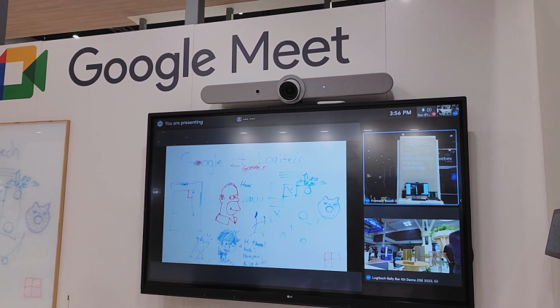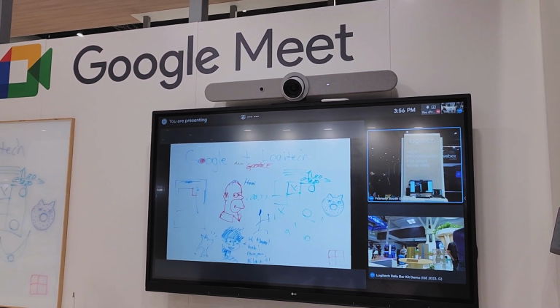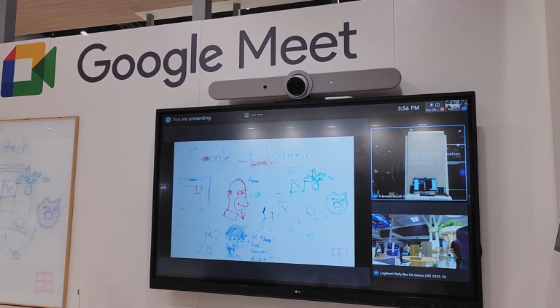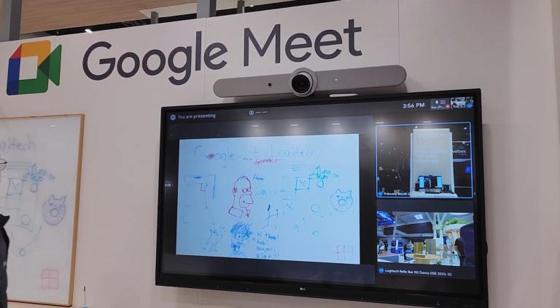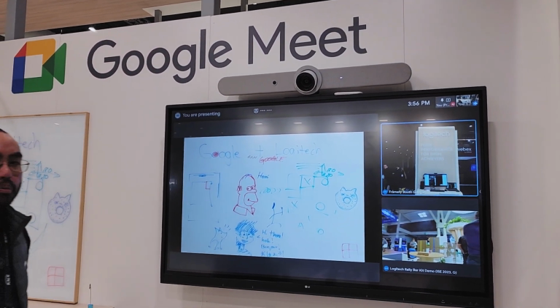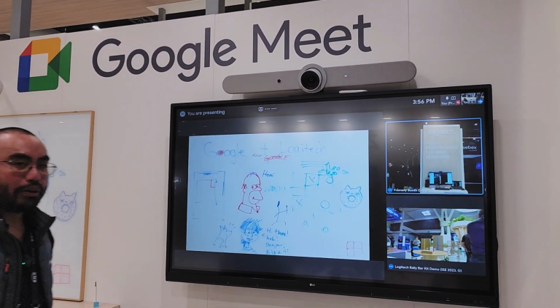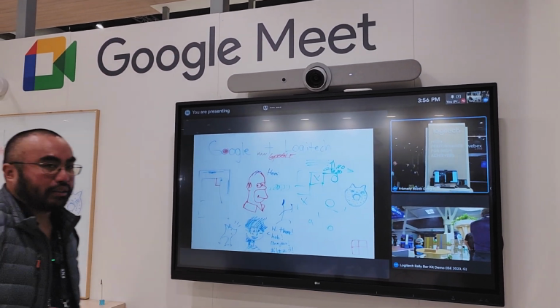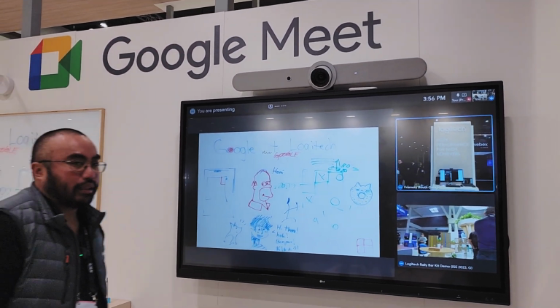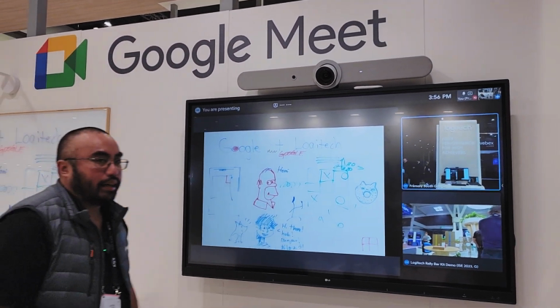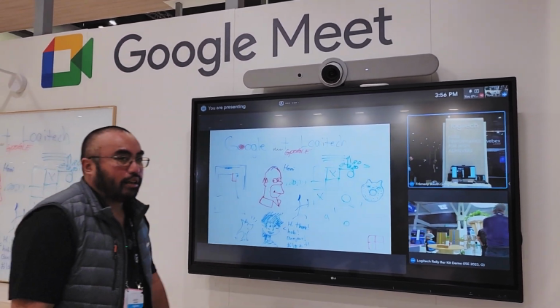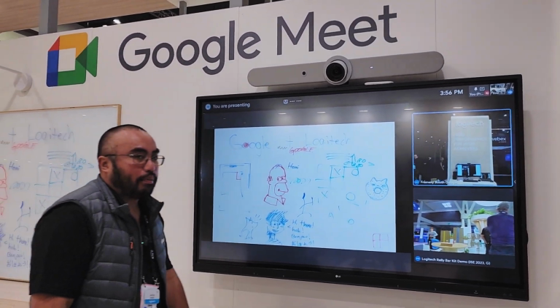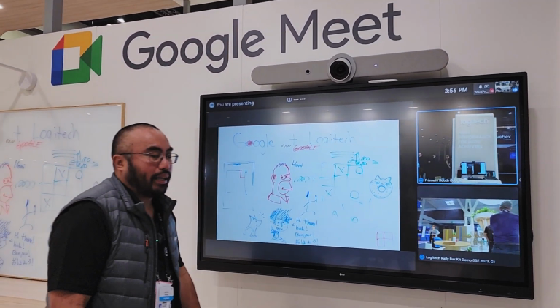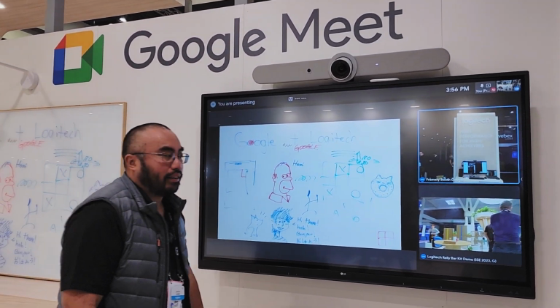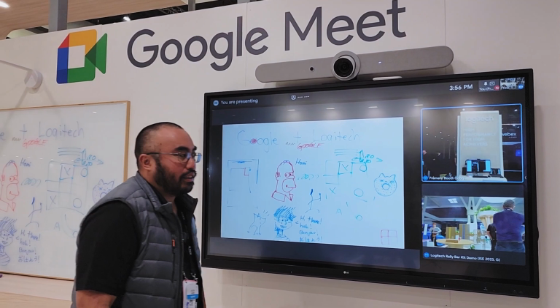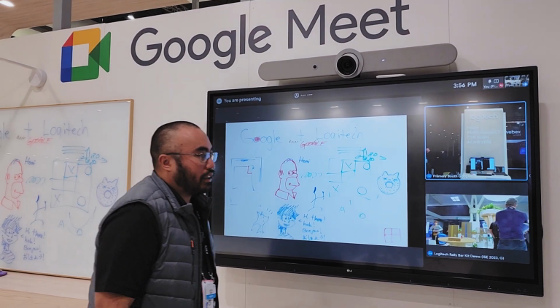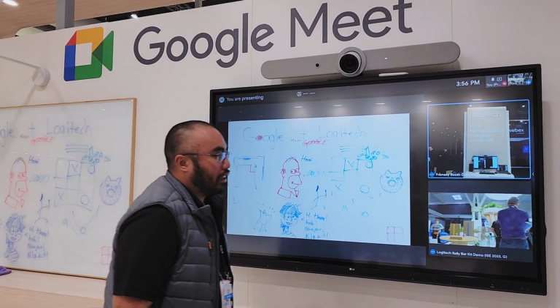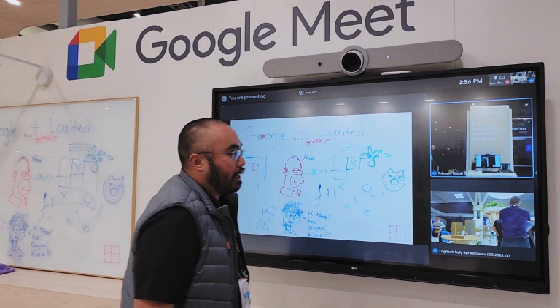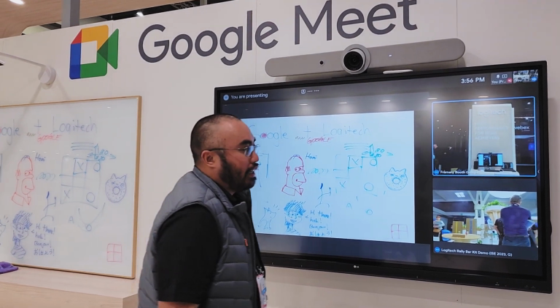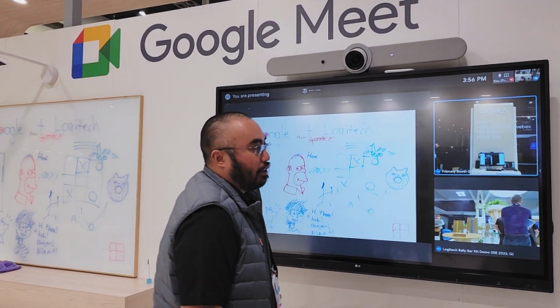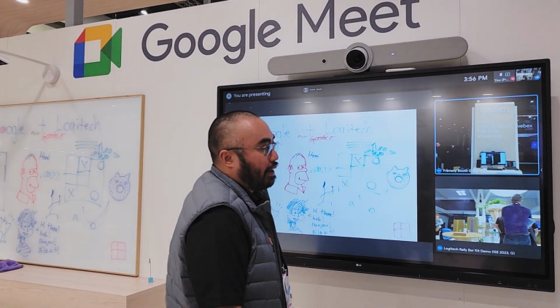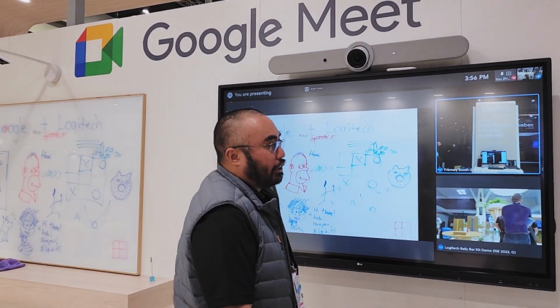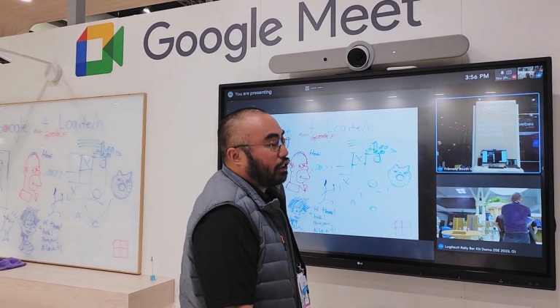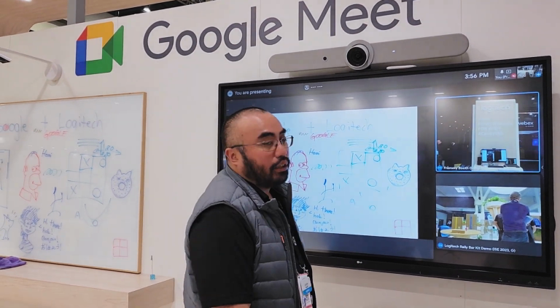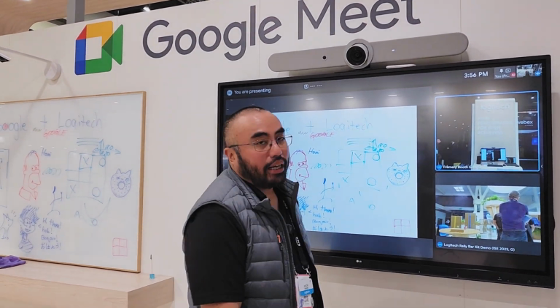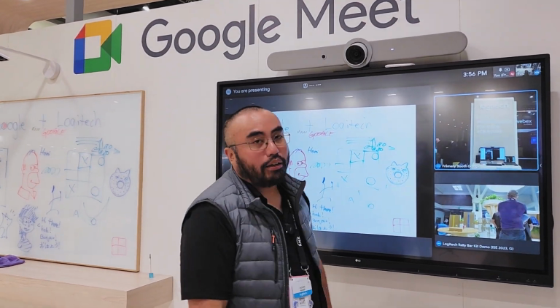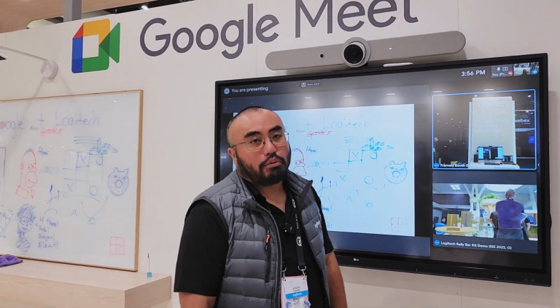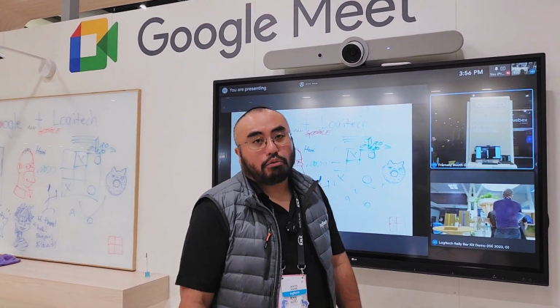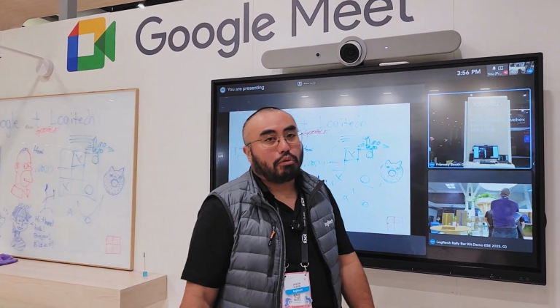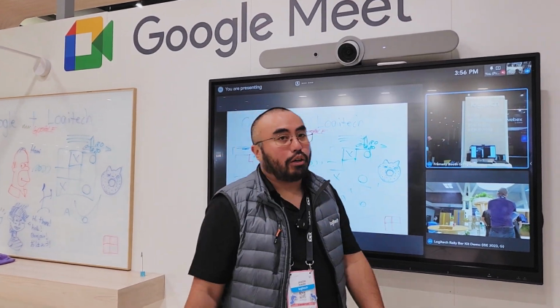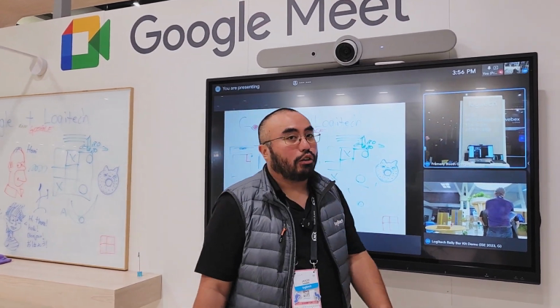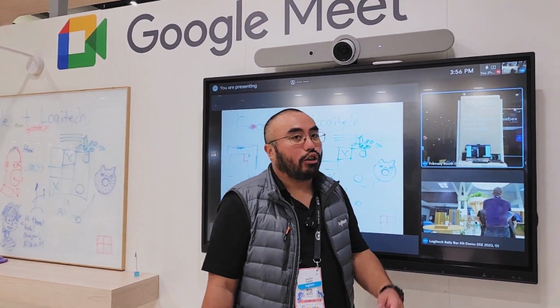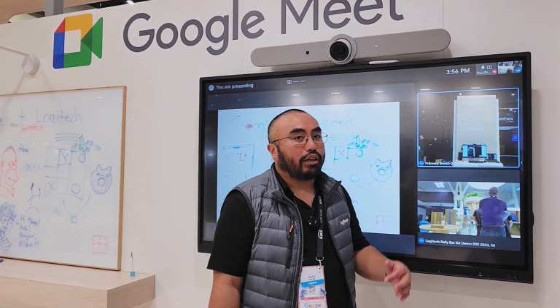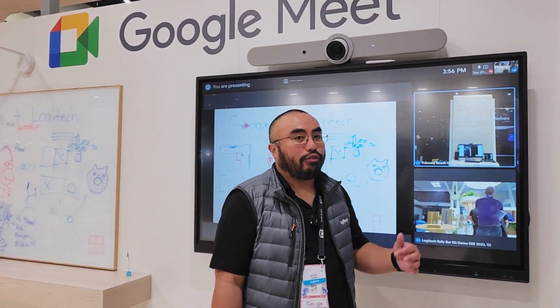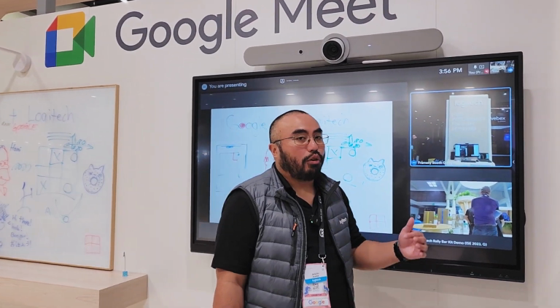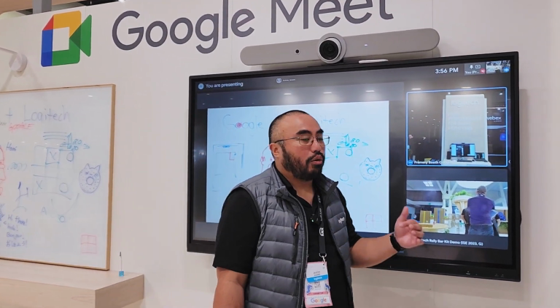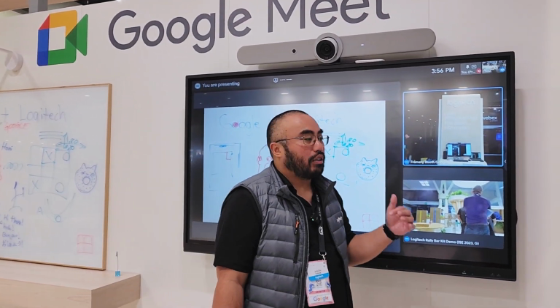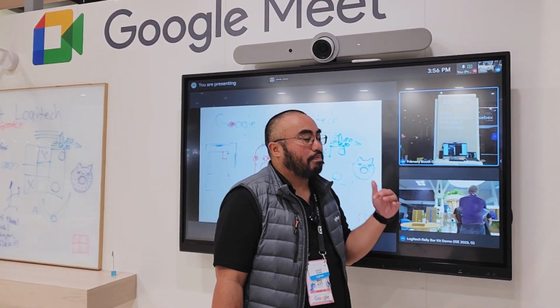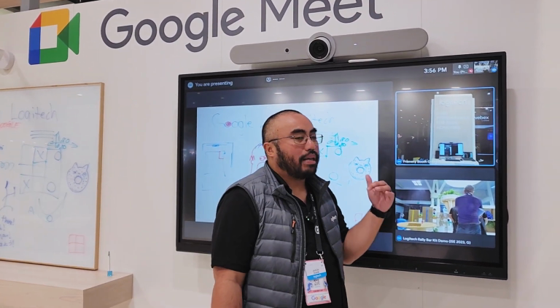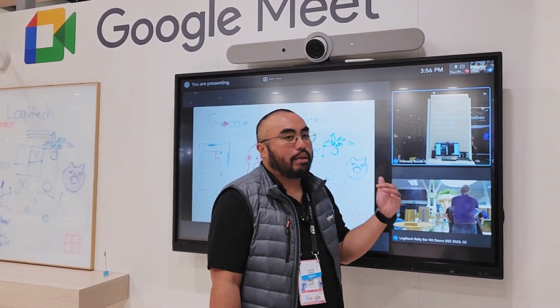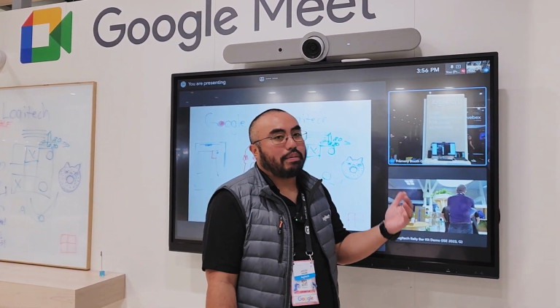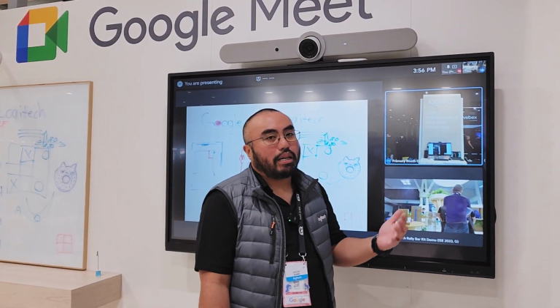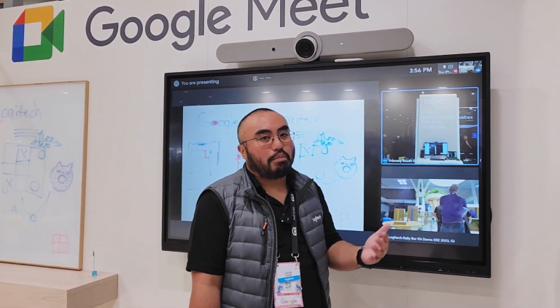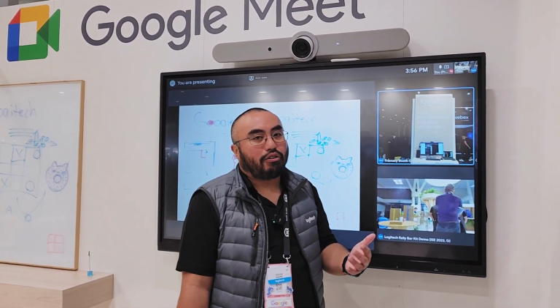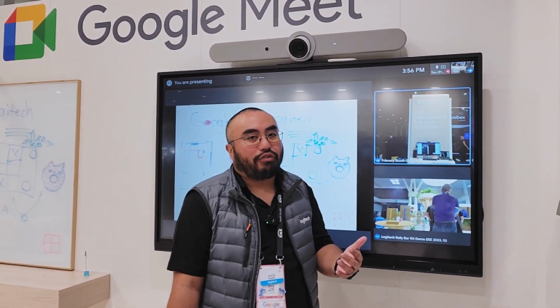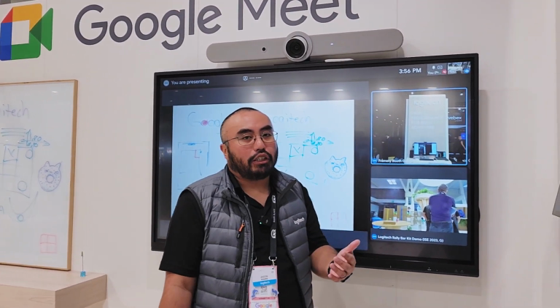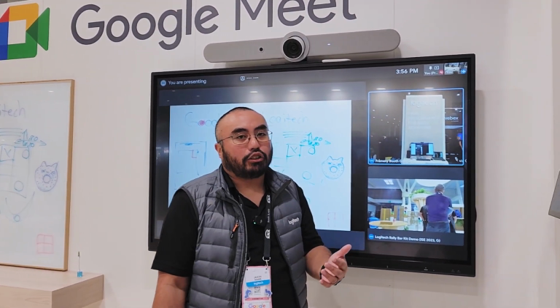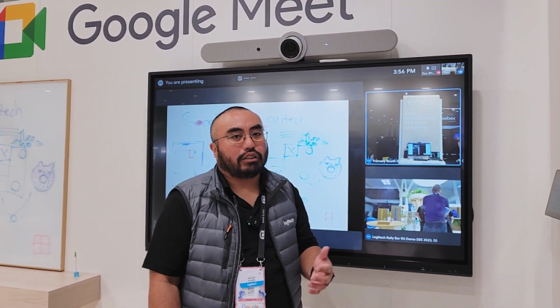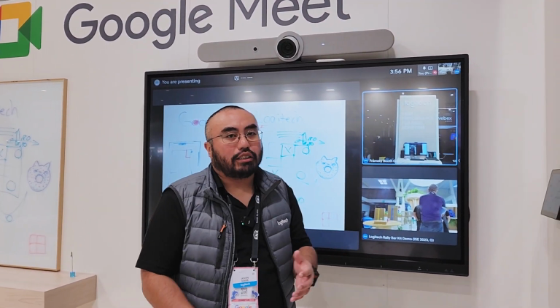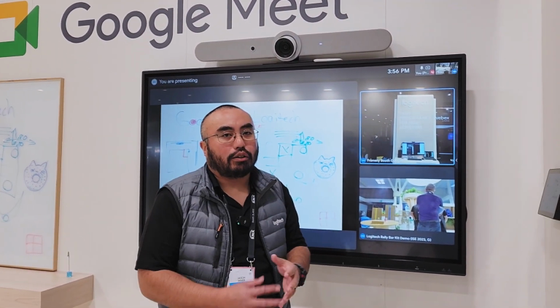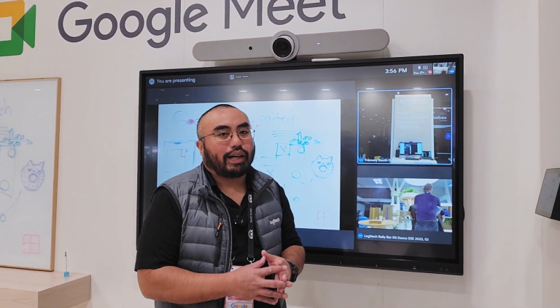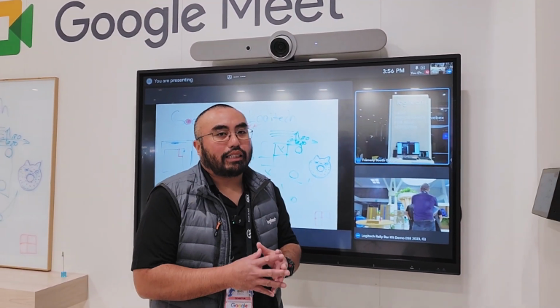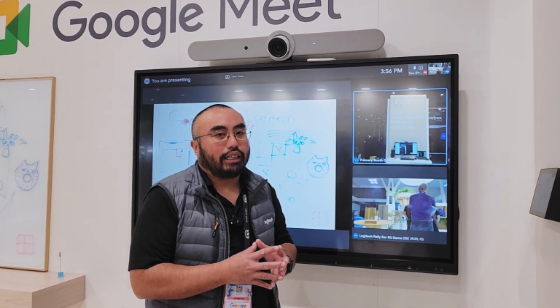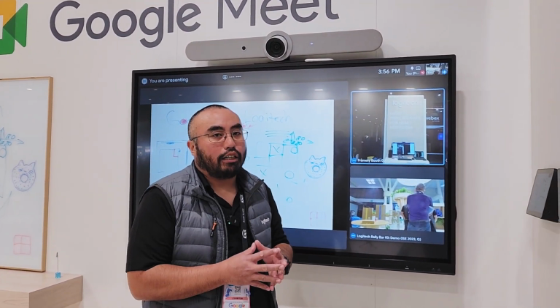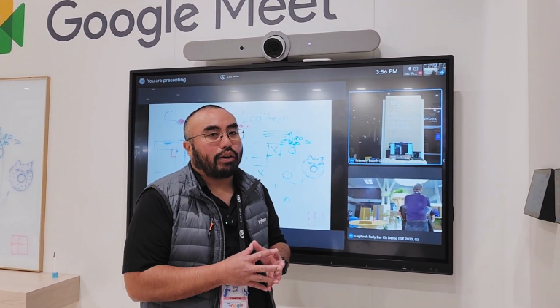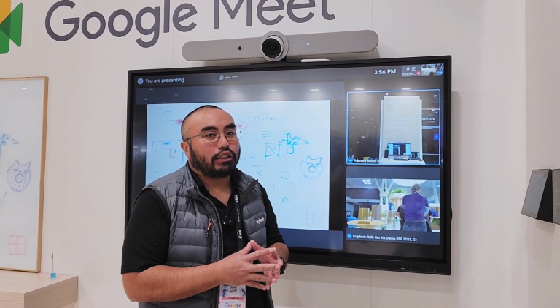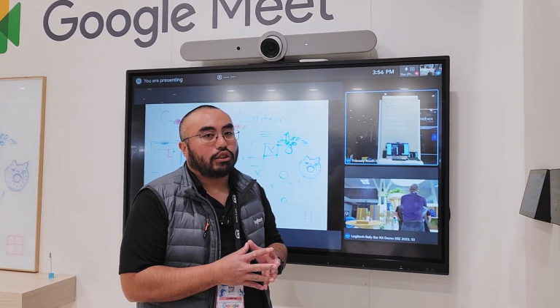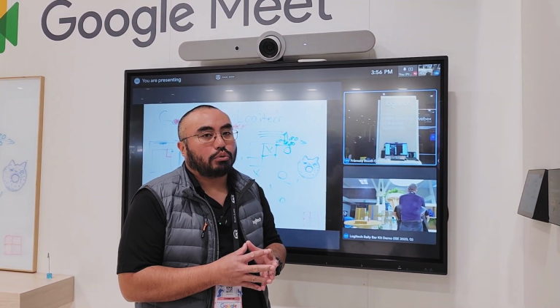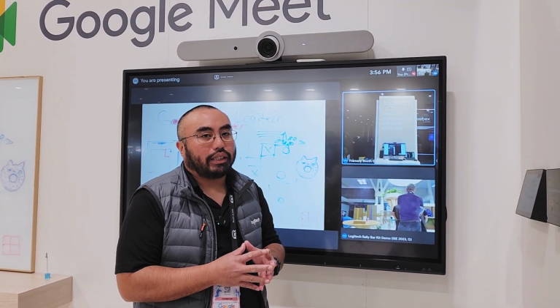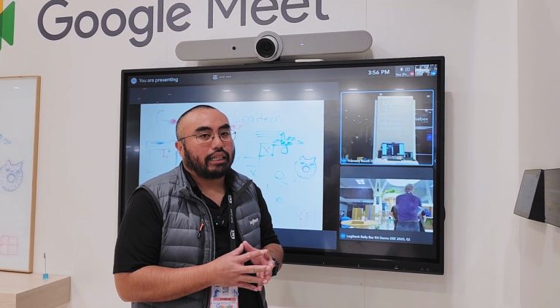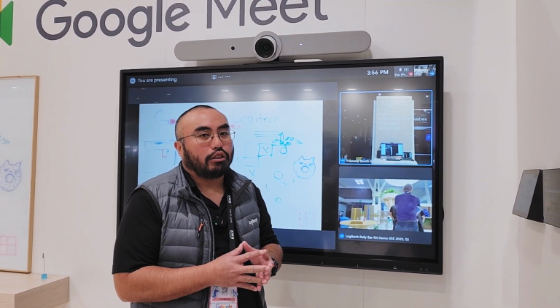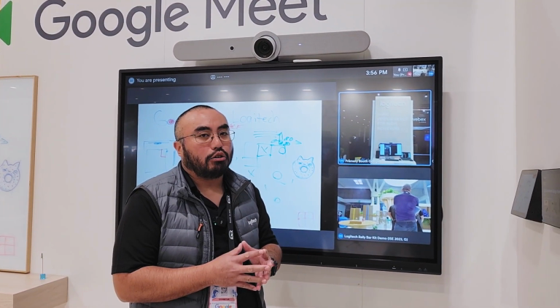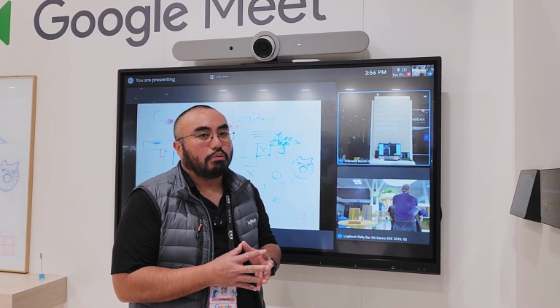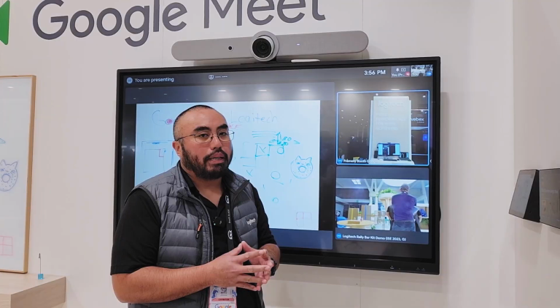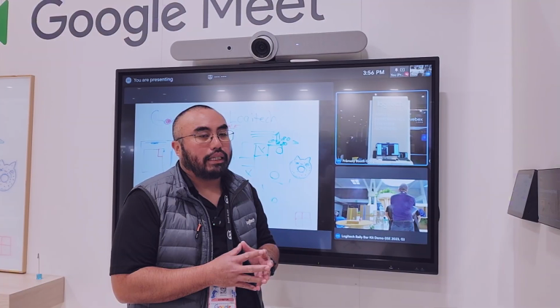Super excited about this integration and we're looking forward to many more features and direct integrations within Google Meet.